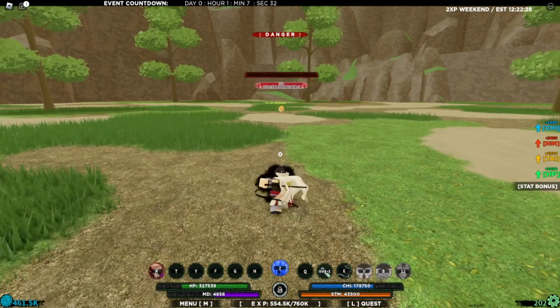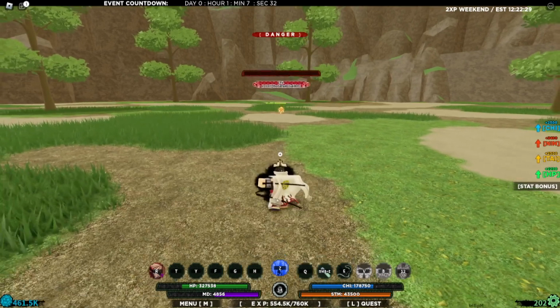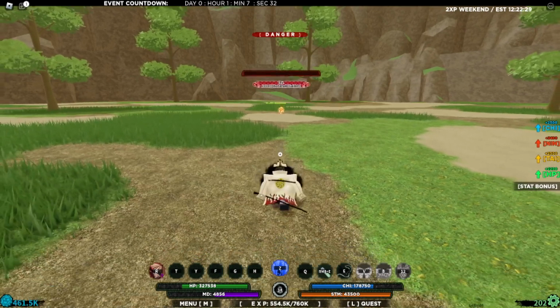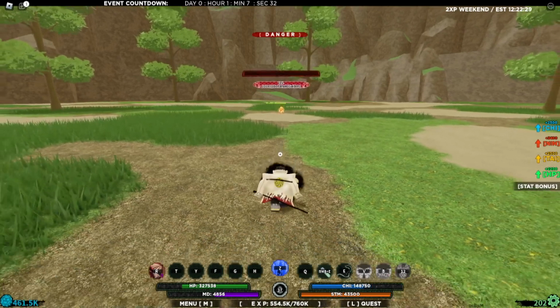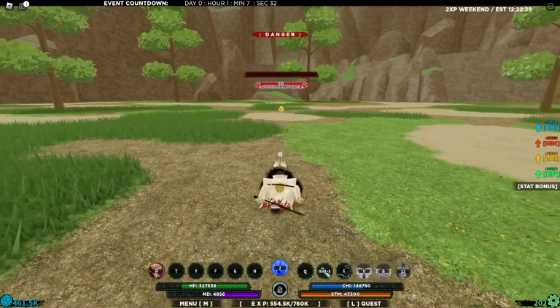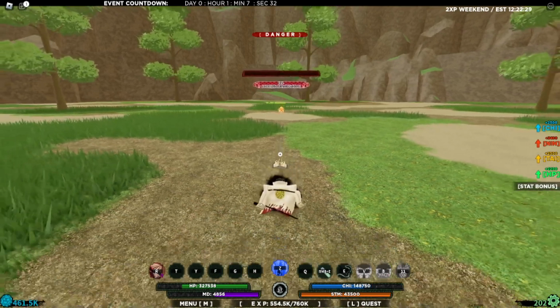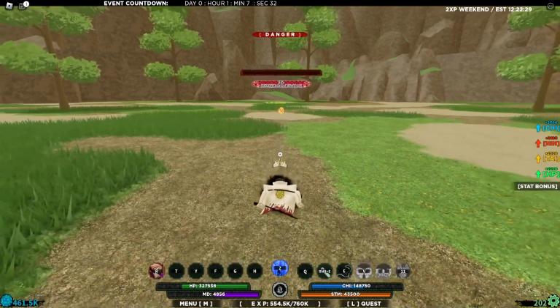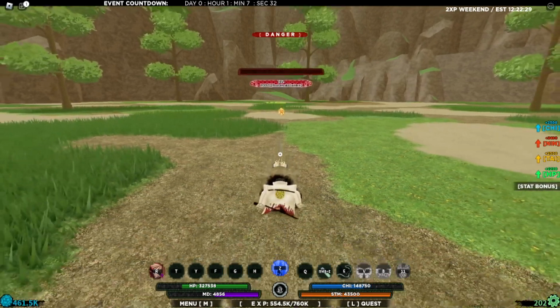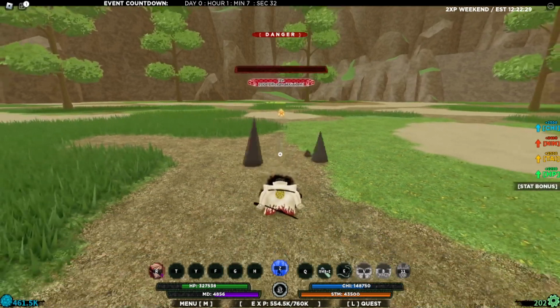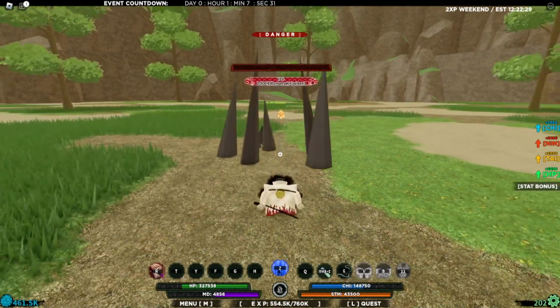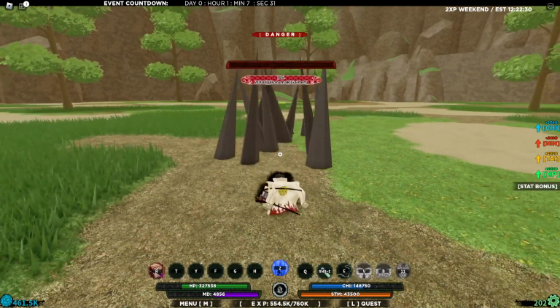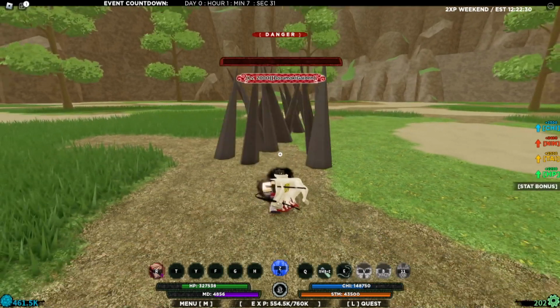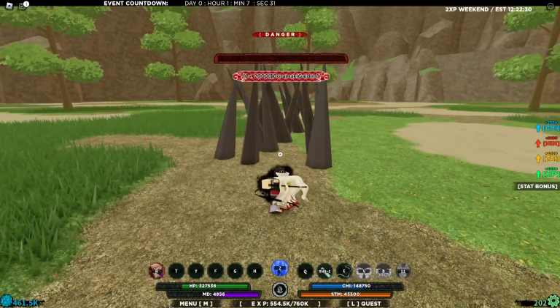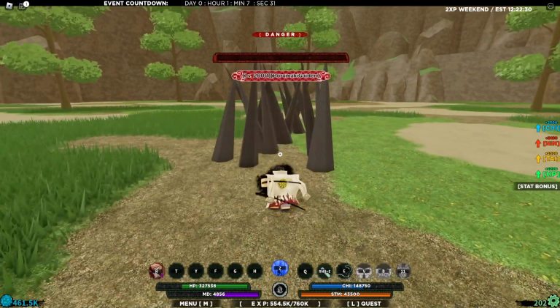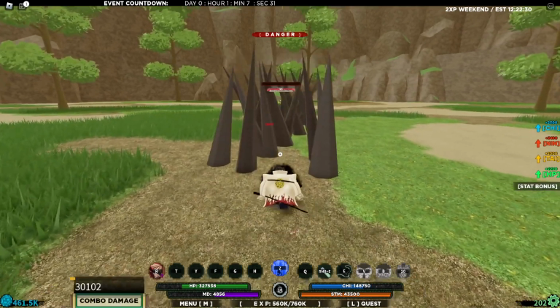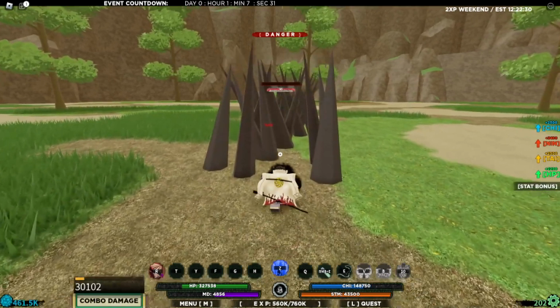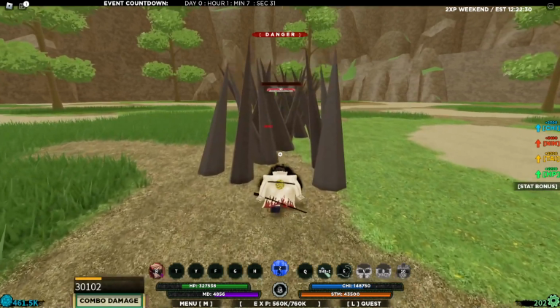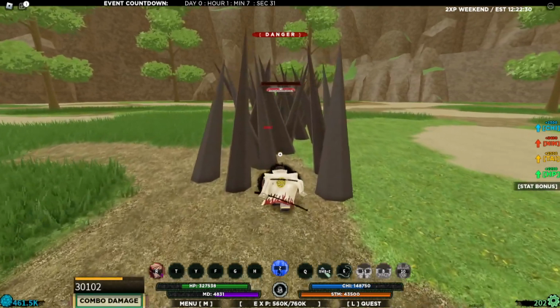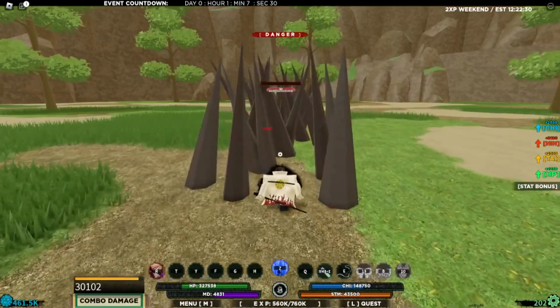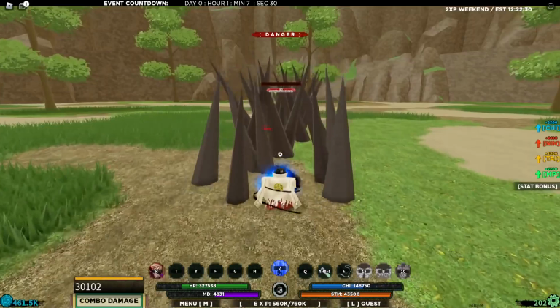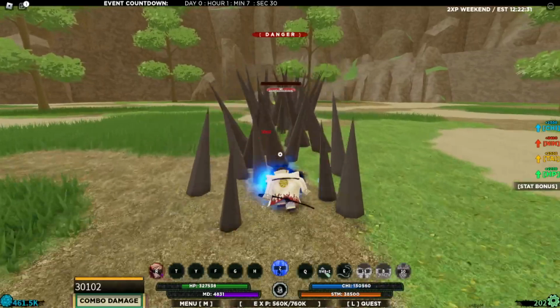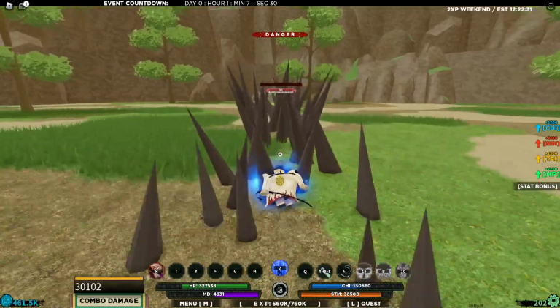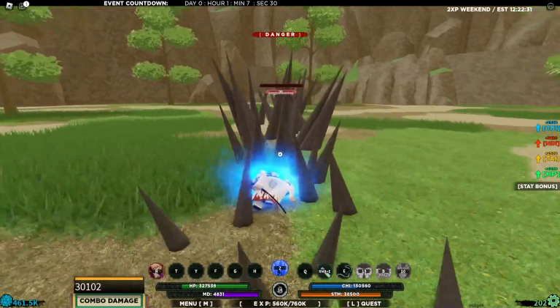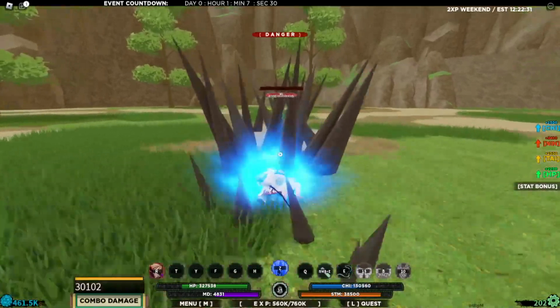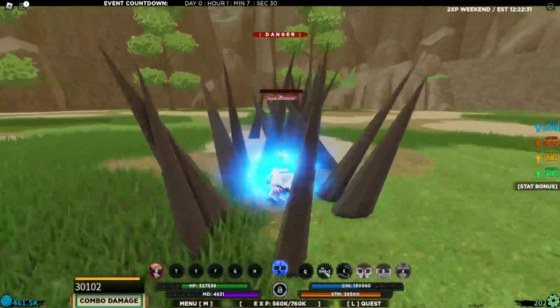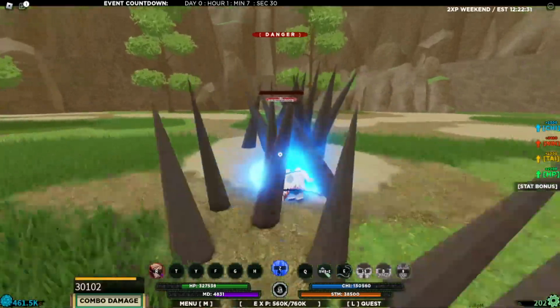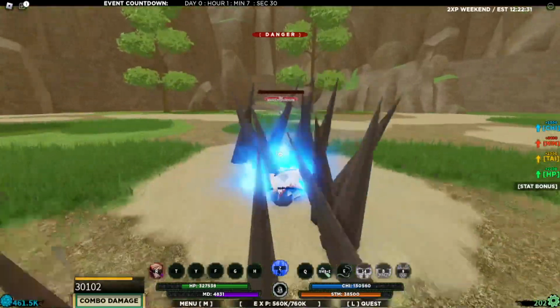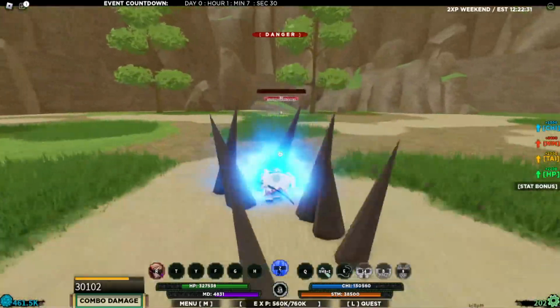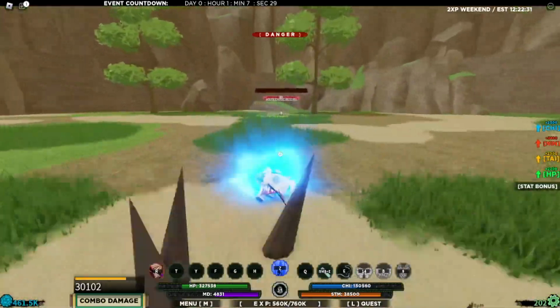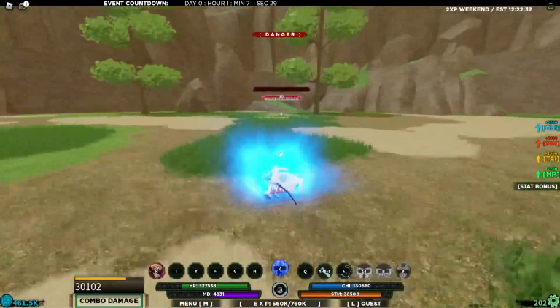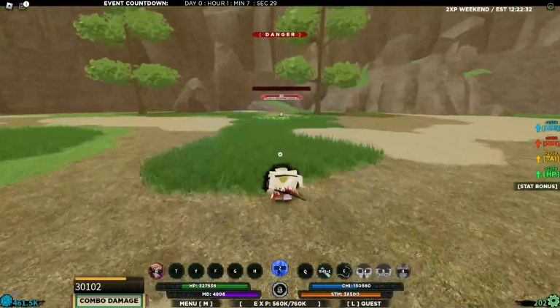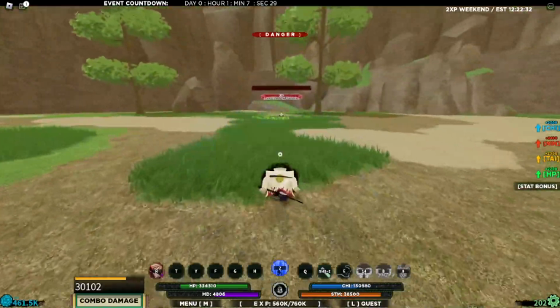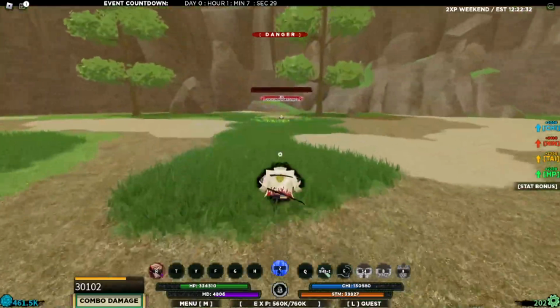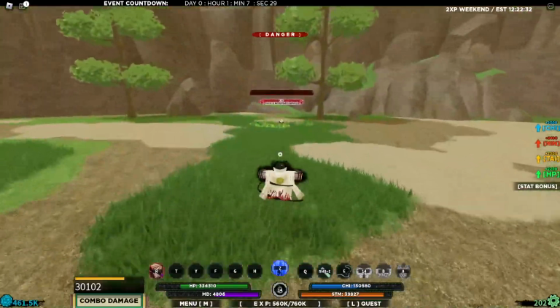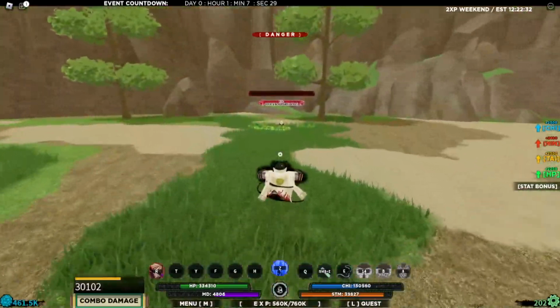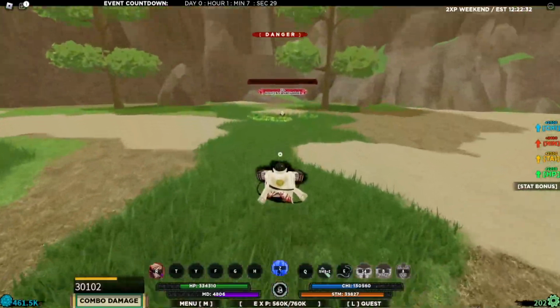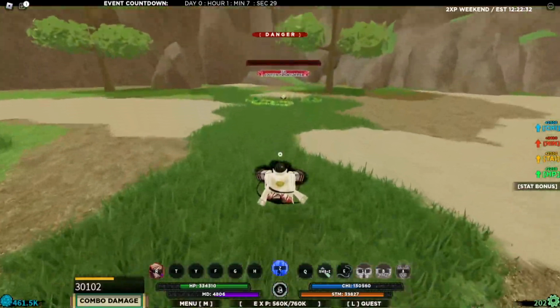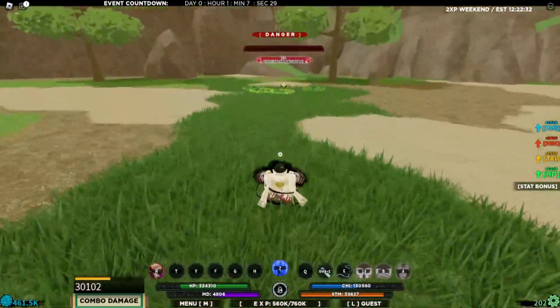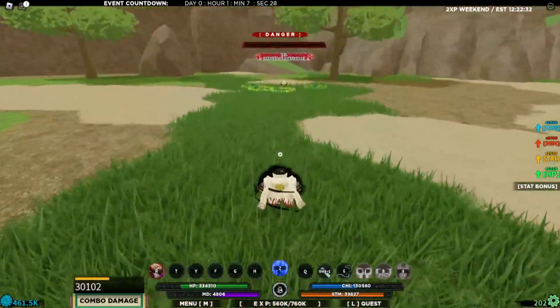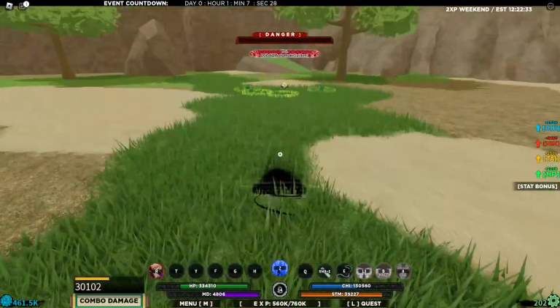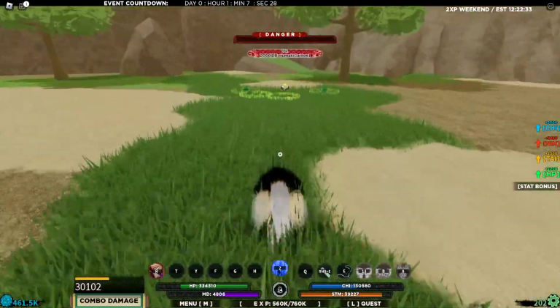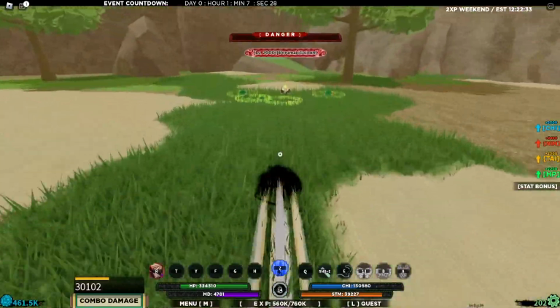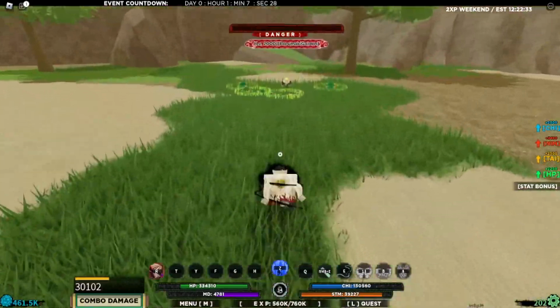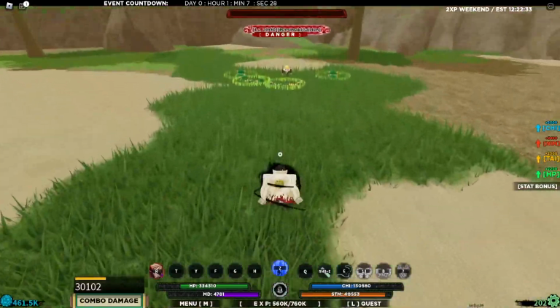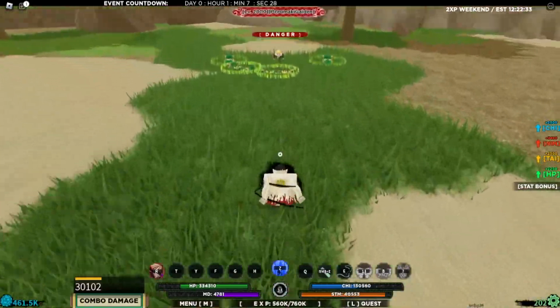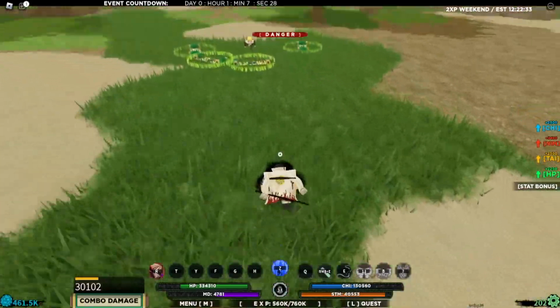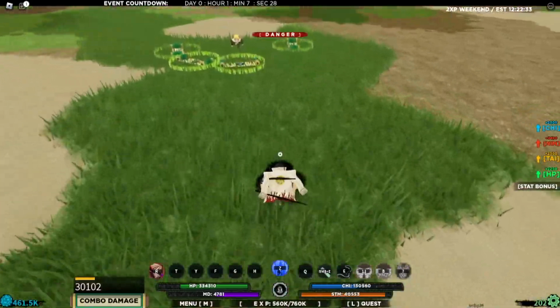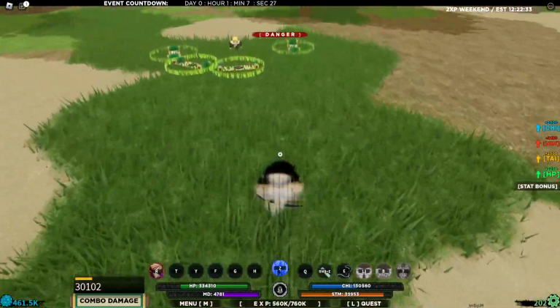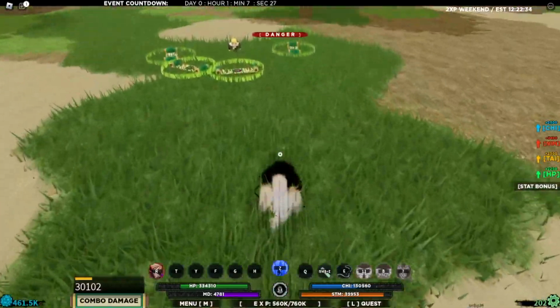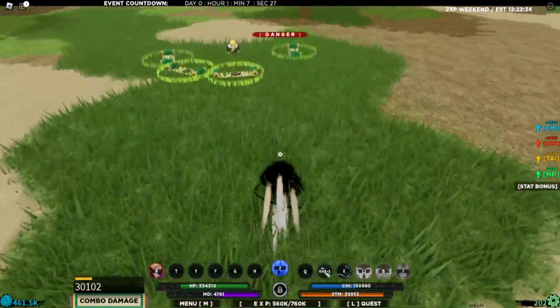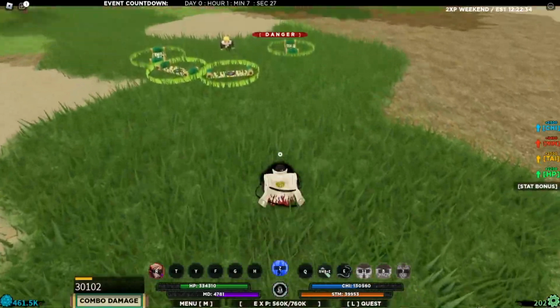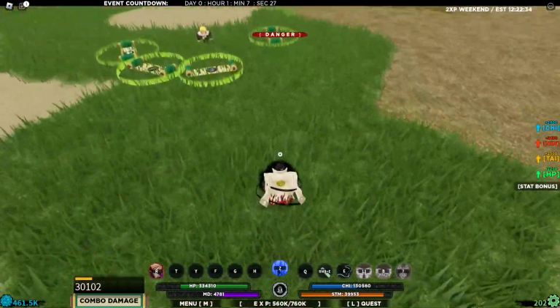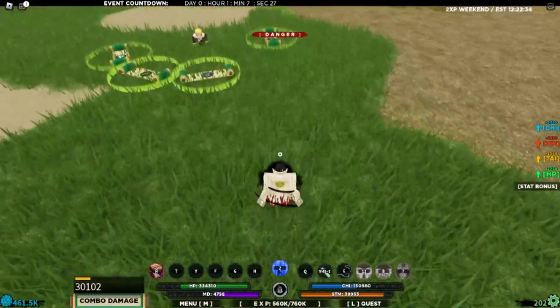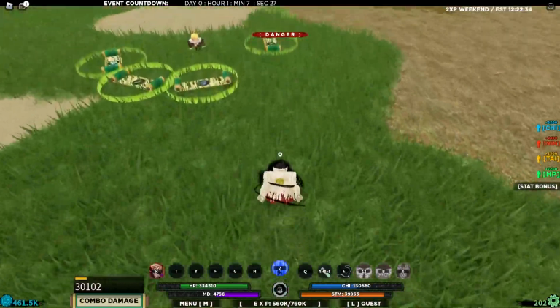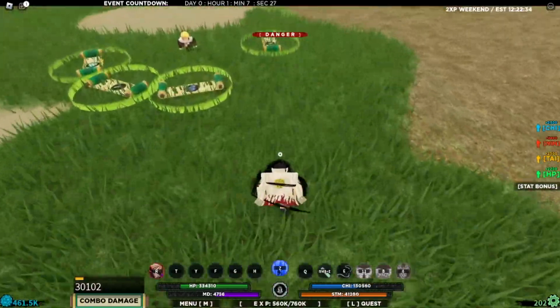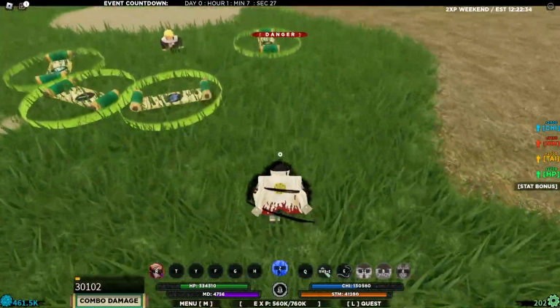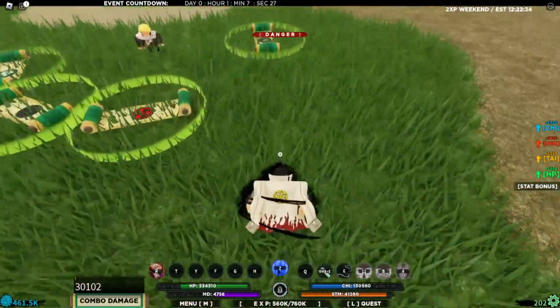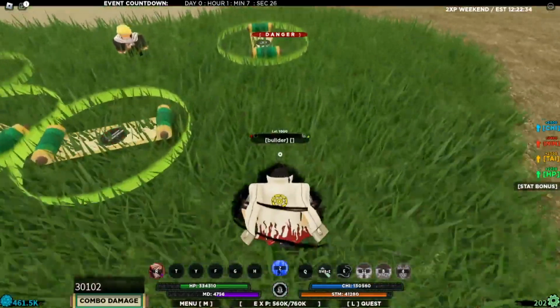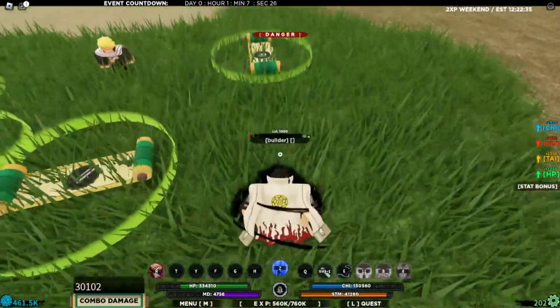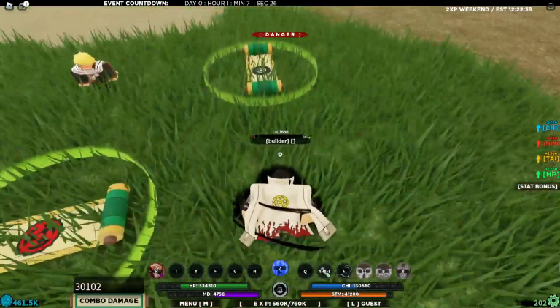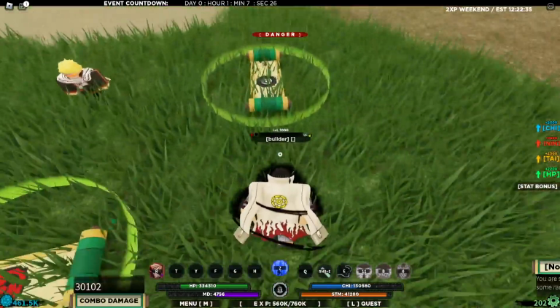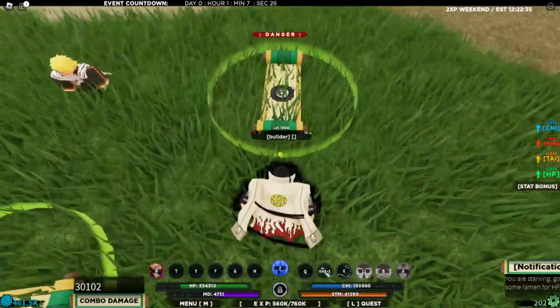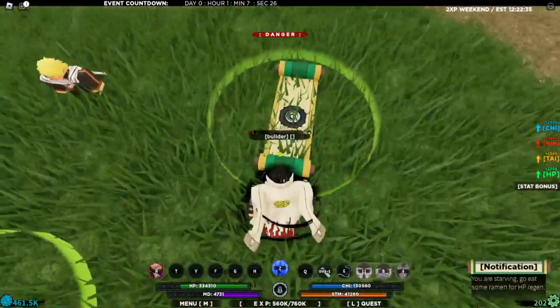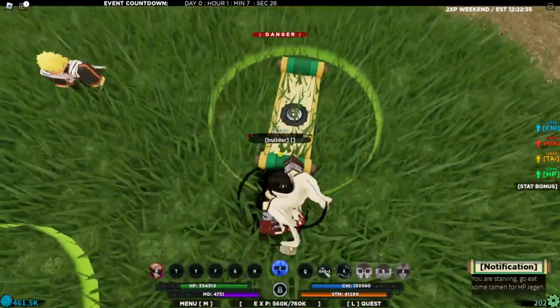Just one more hit — I think that's pretty much it, I think he's dead from that. And there you go — very easy guys. That's literally the fastest way to get a drop.